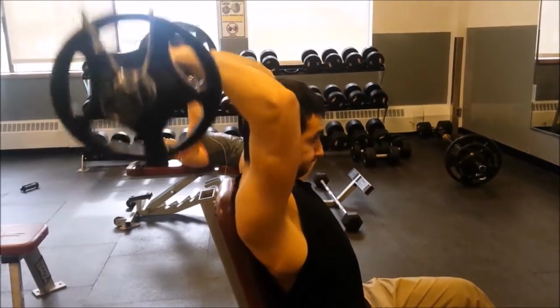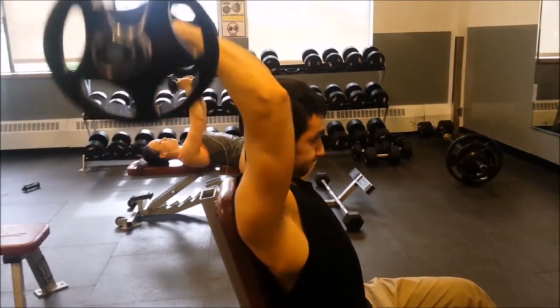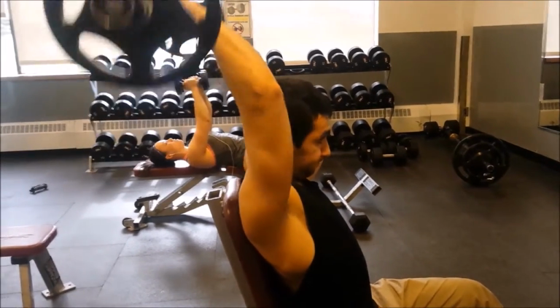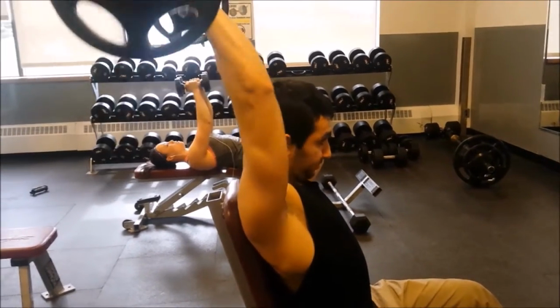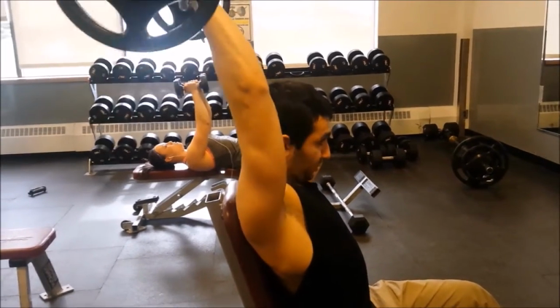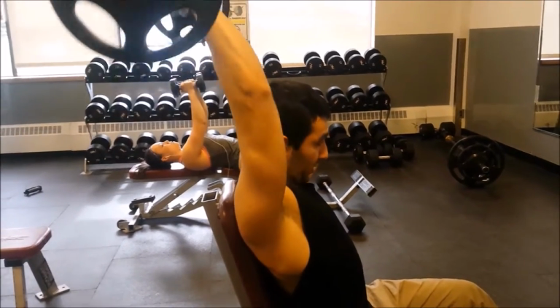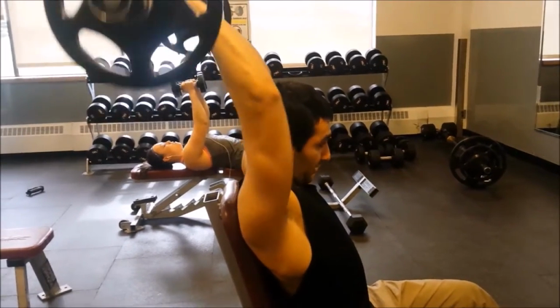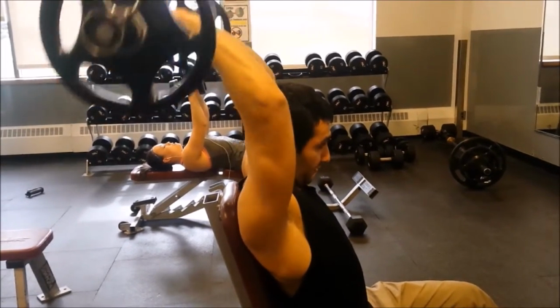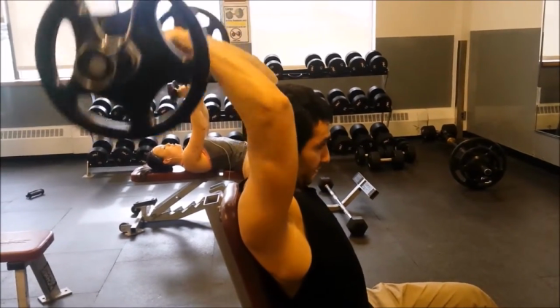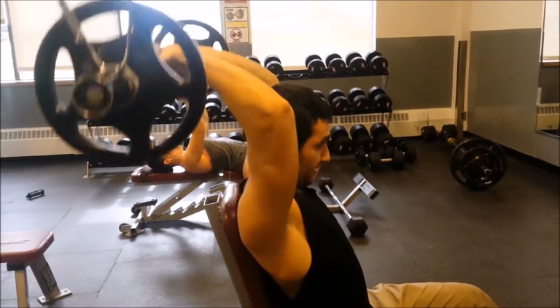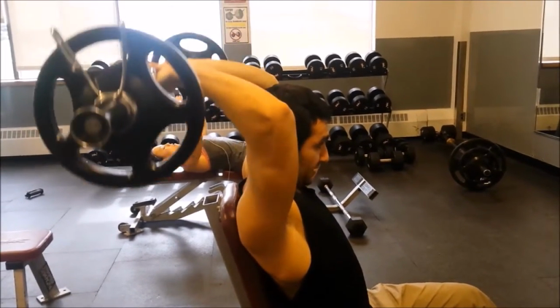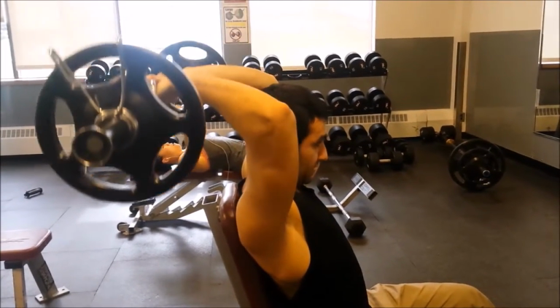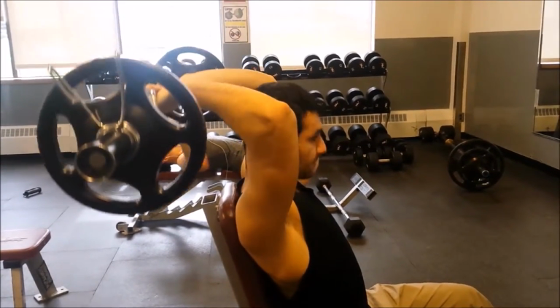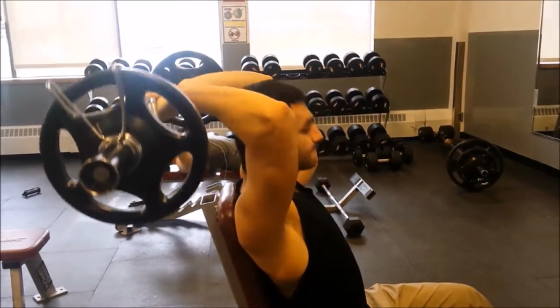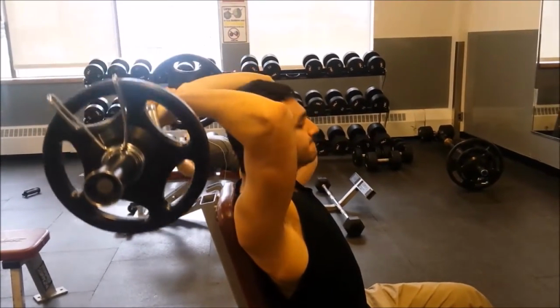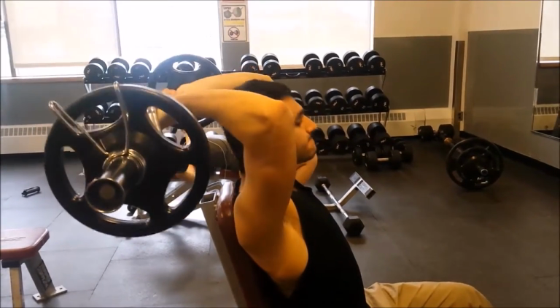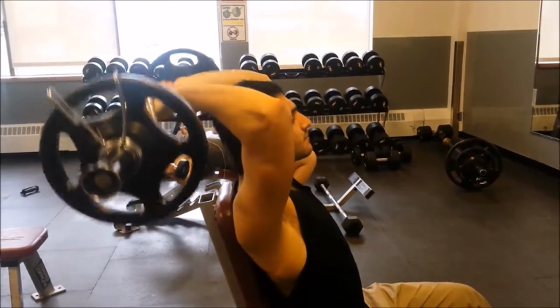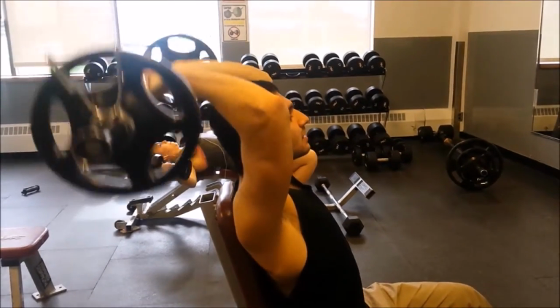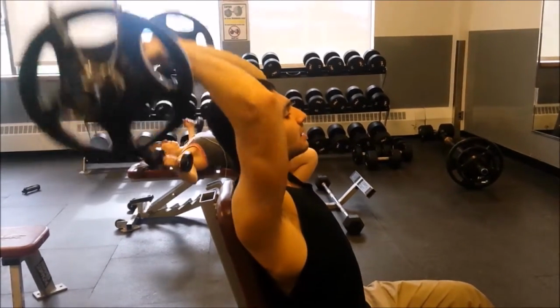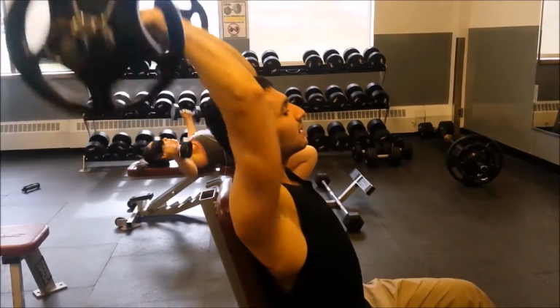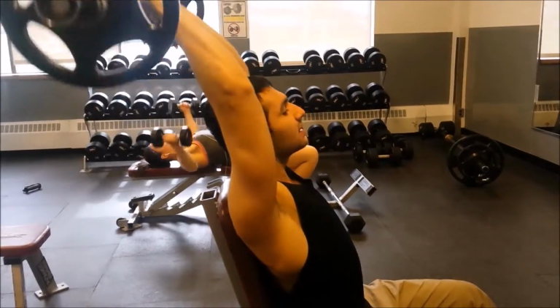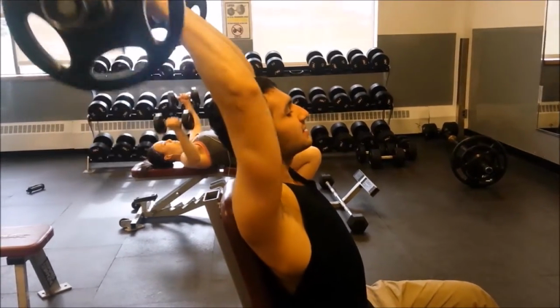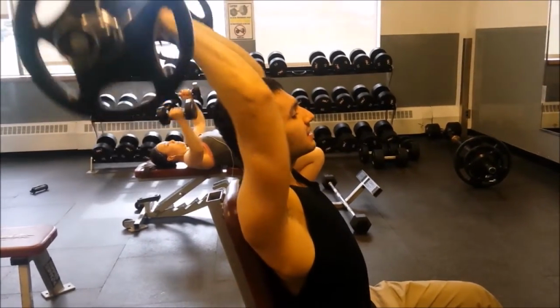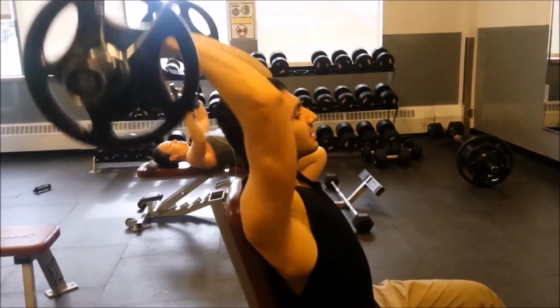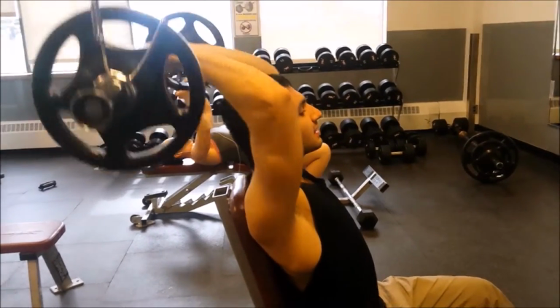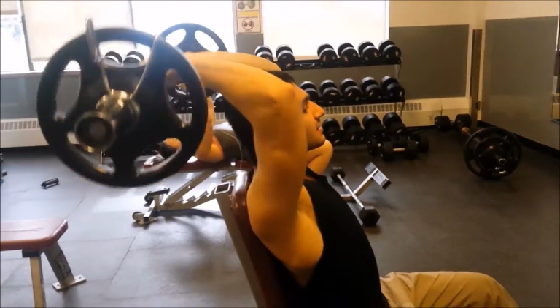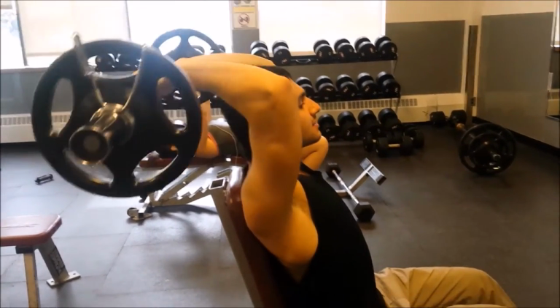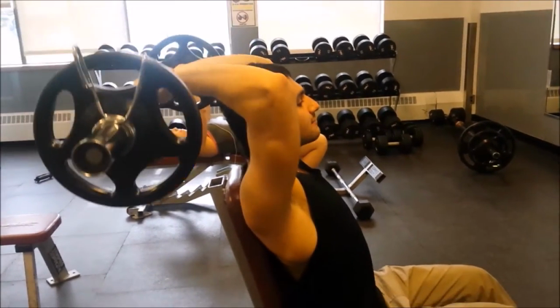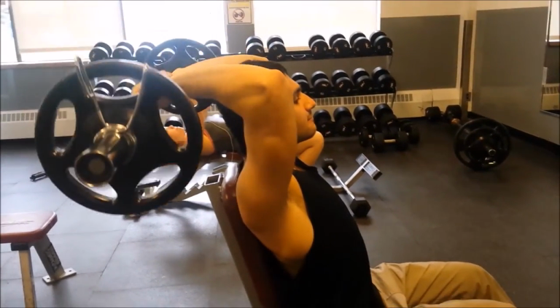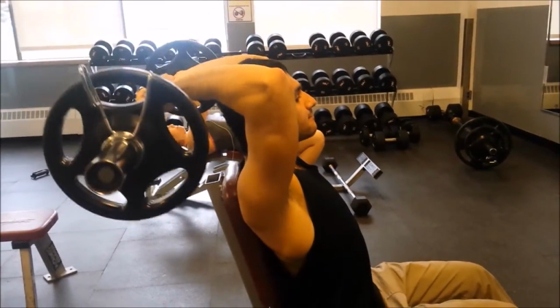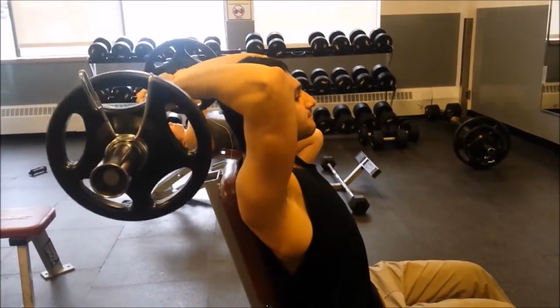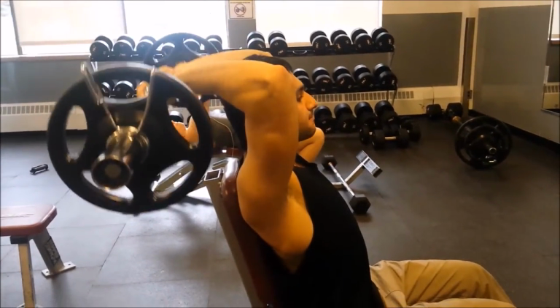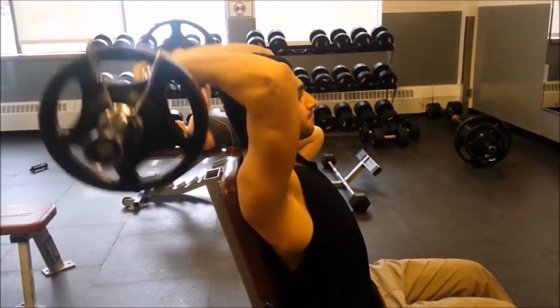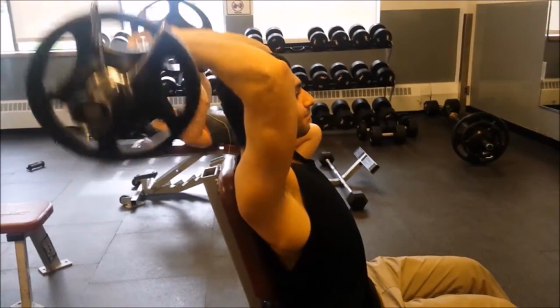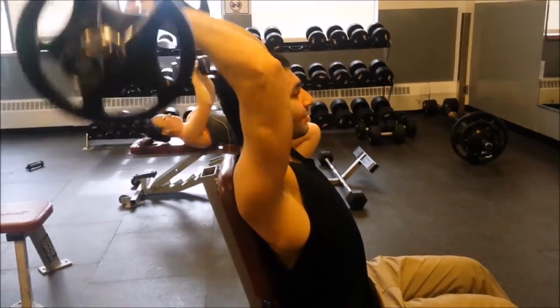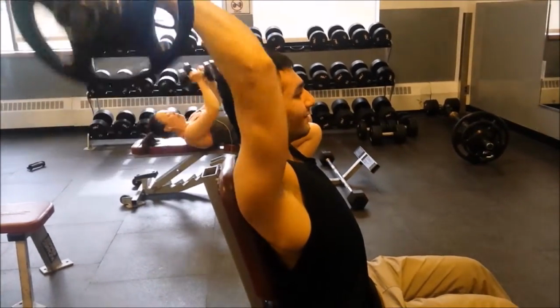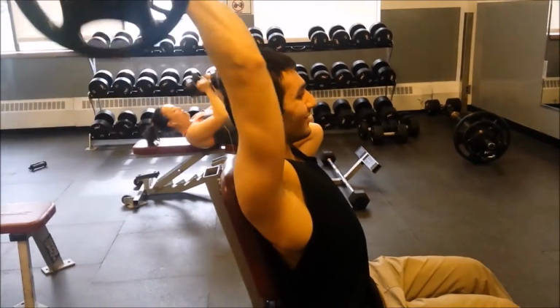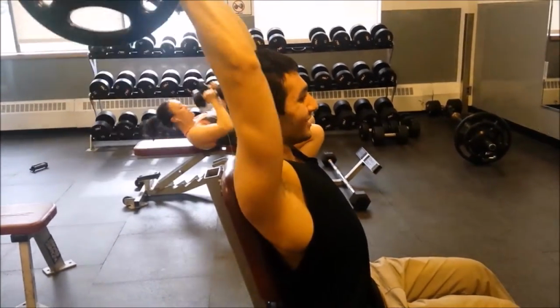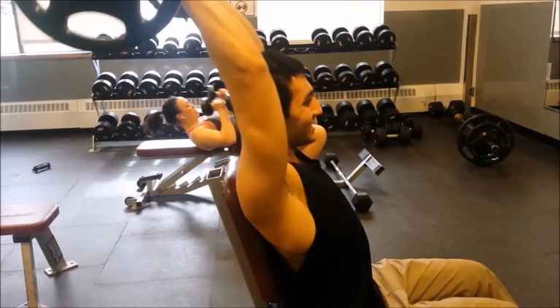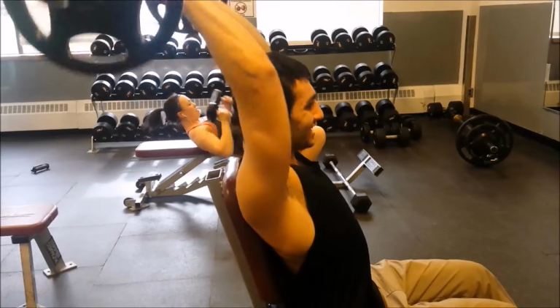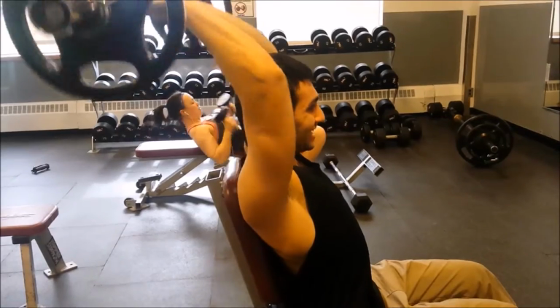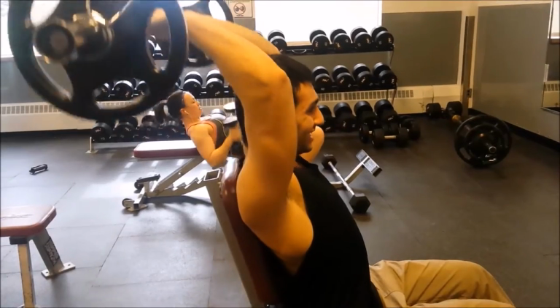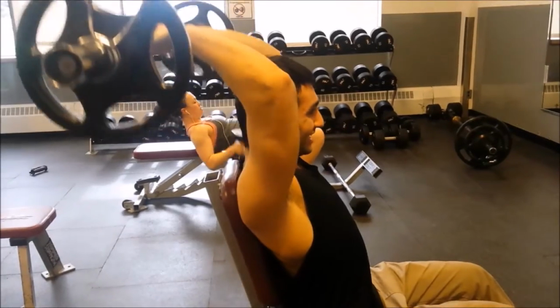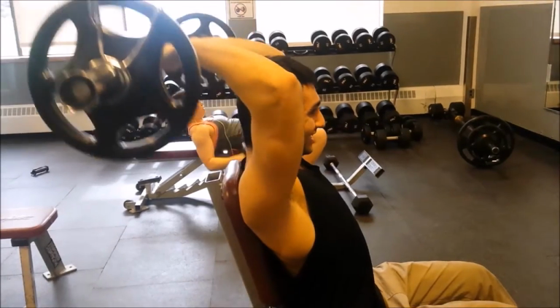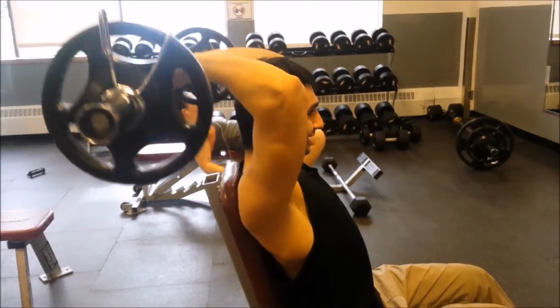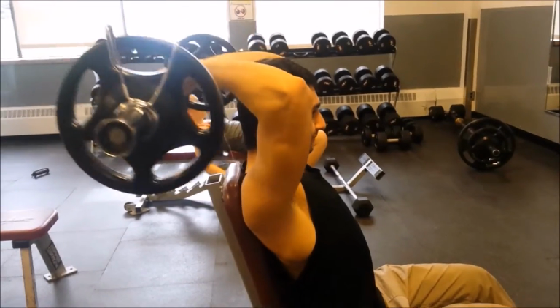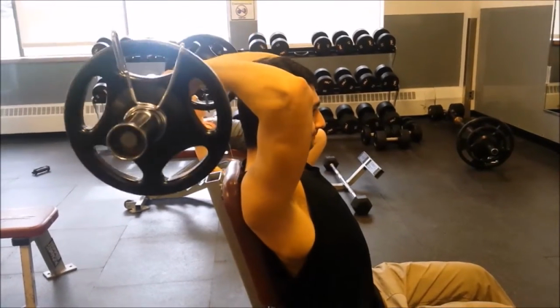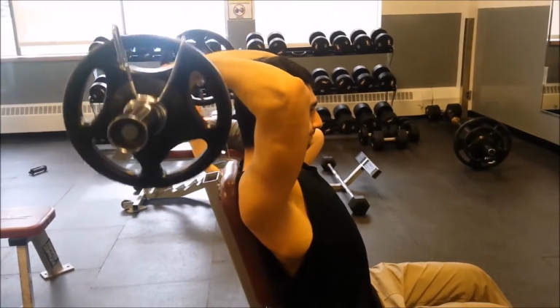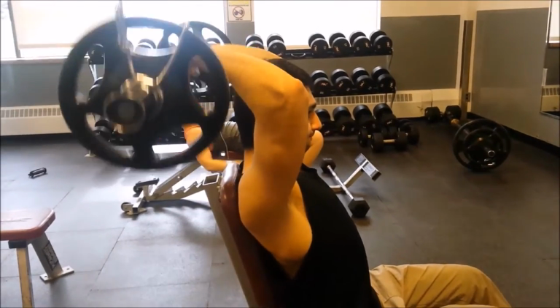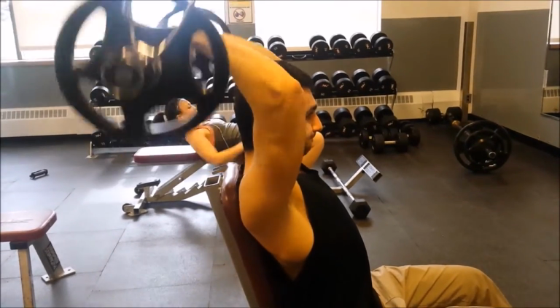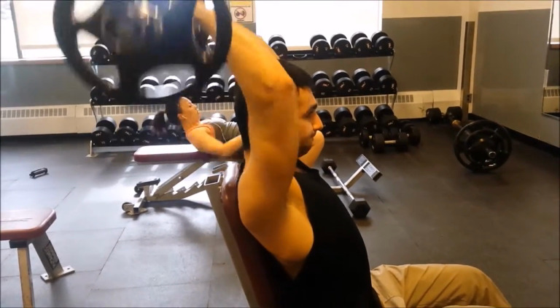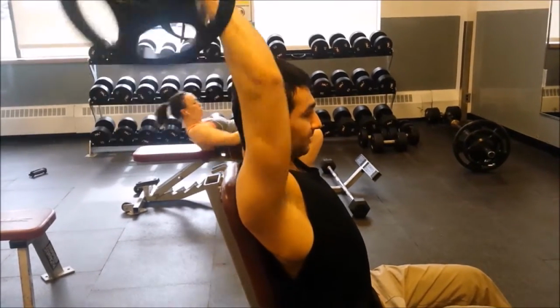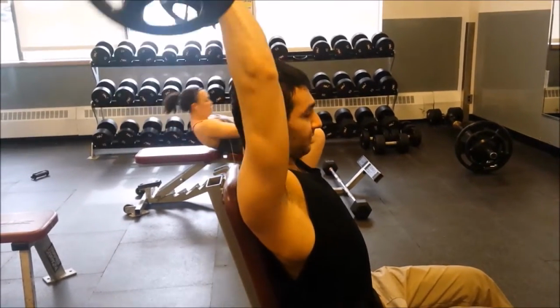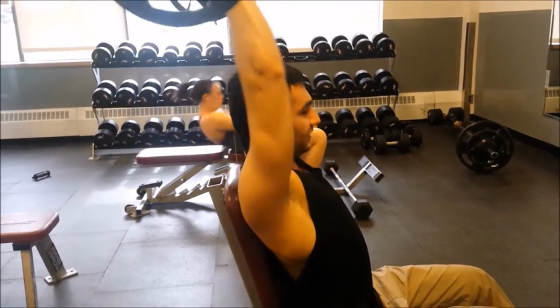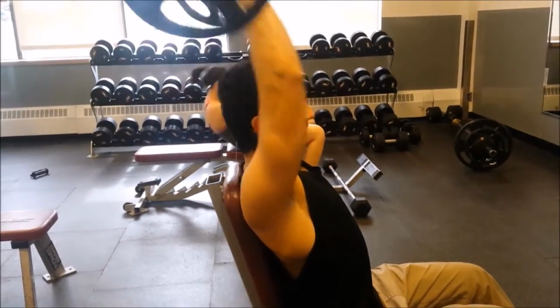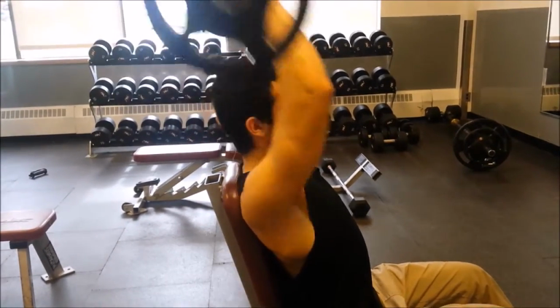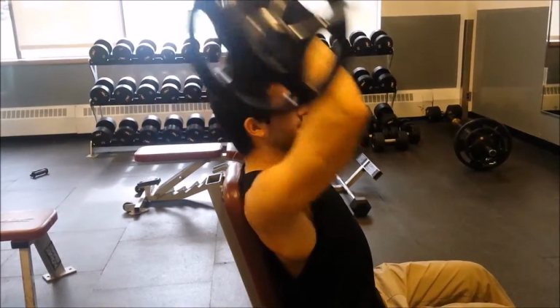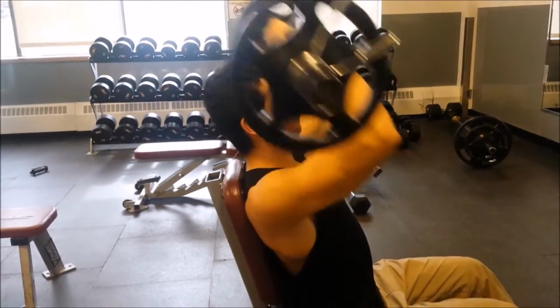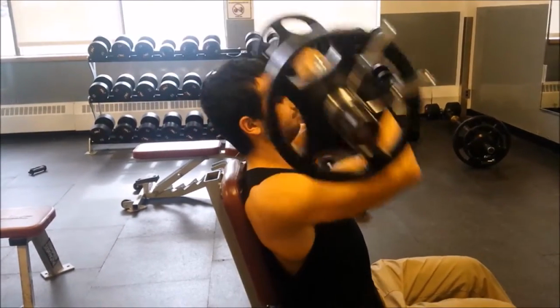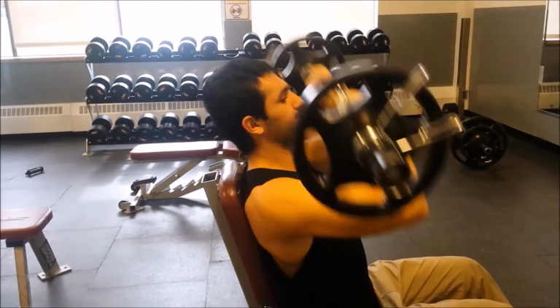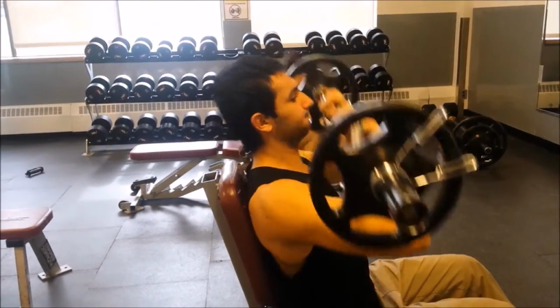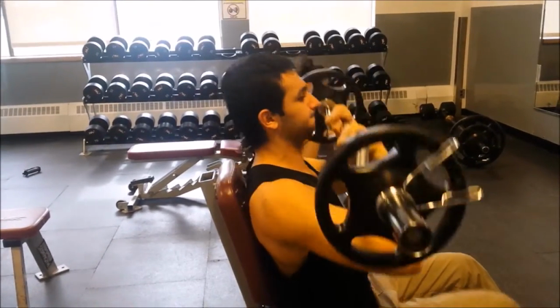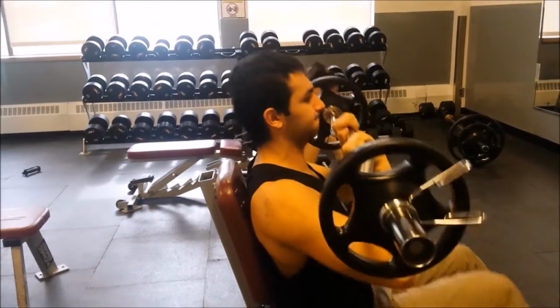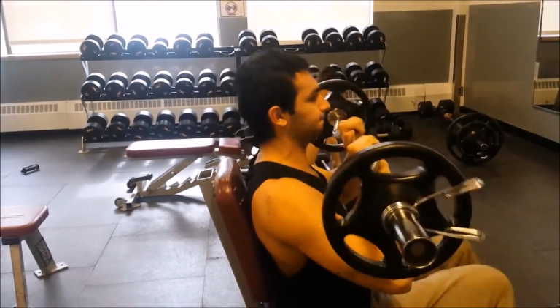Give this exercise a try. Let me know what you think — comment, subscribe below, like this video, and I'll see you guys in the next video. Peace.